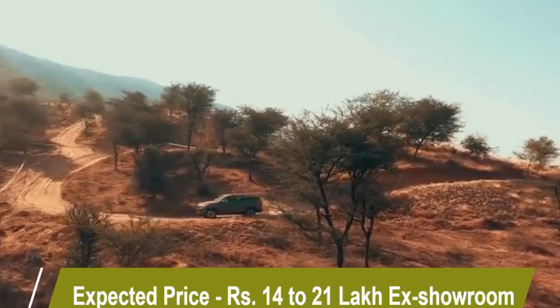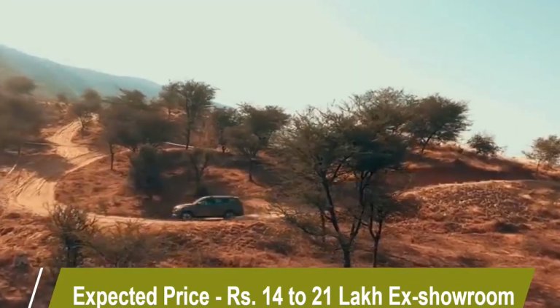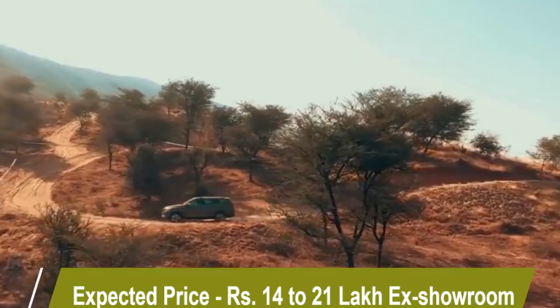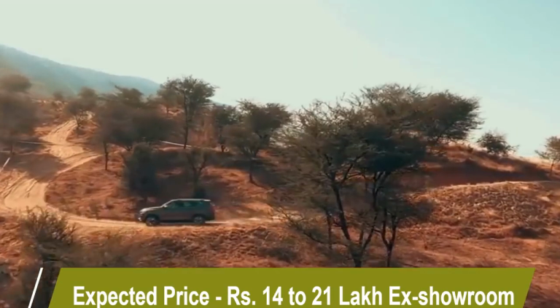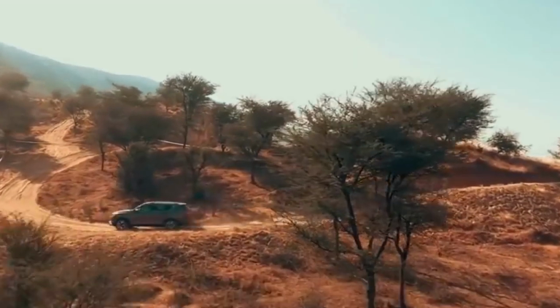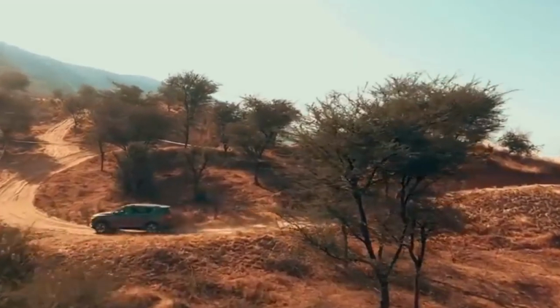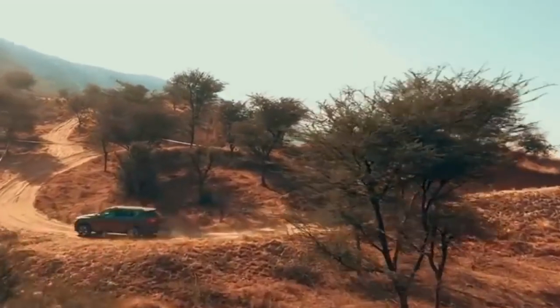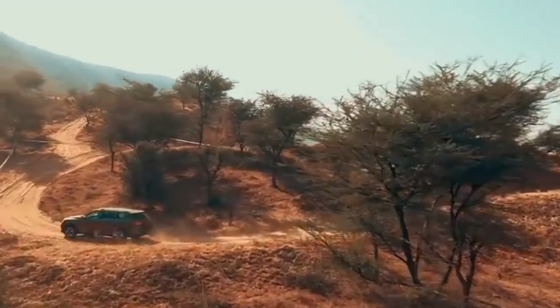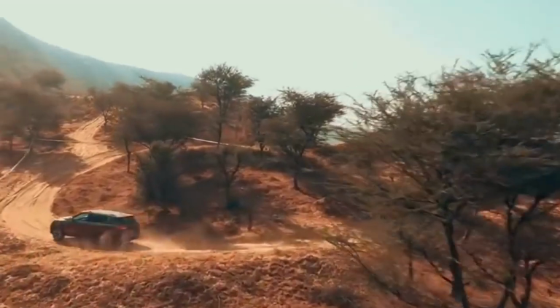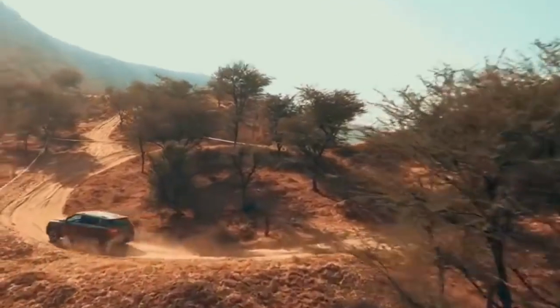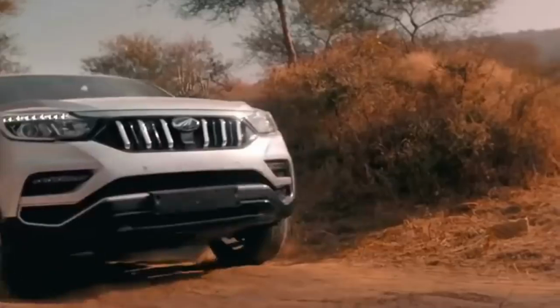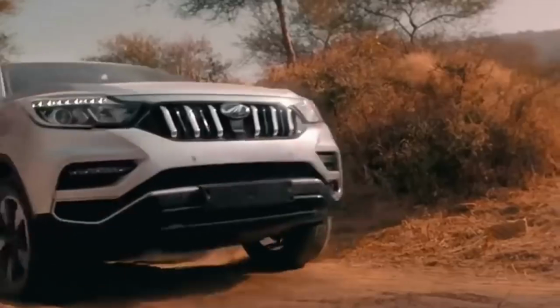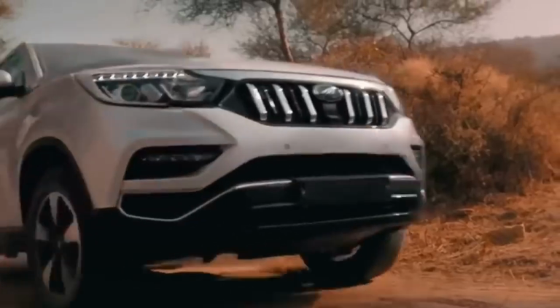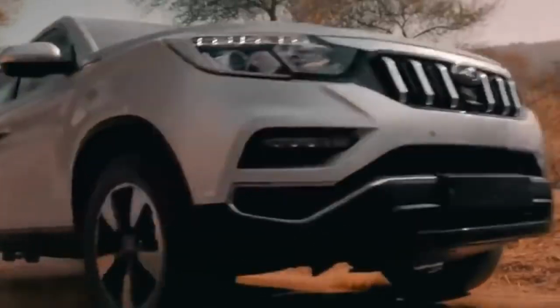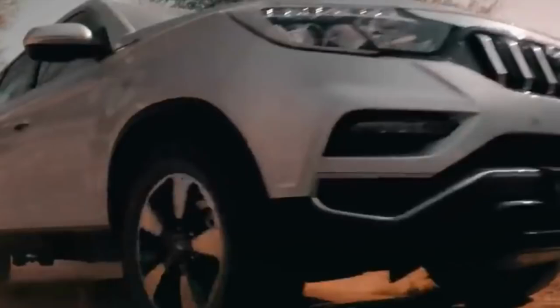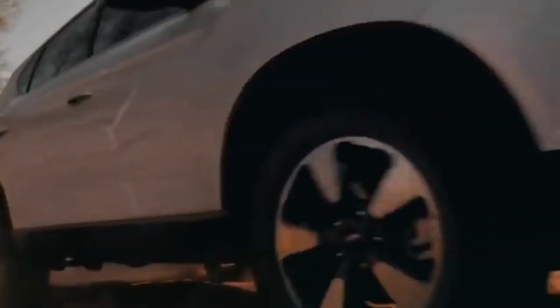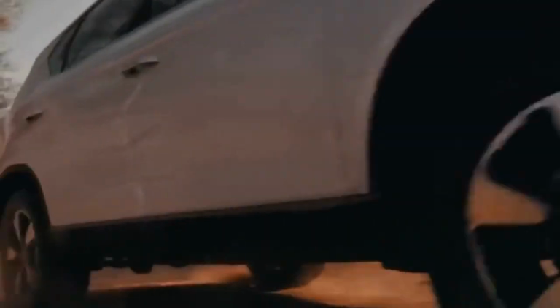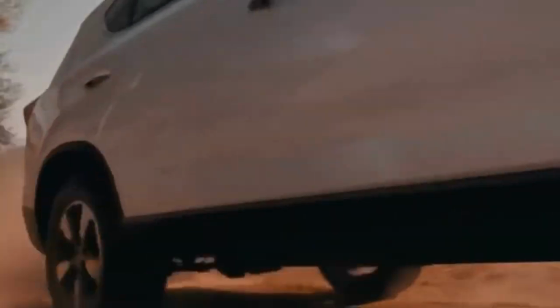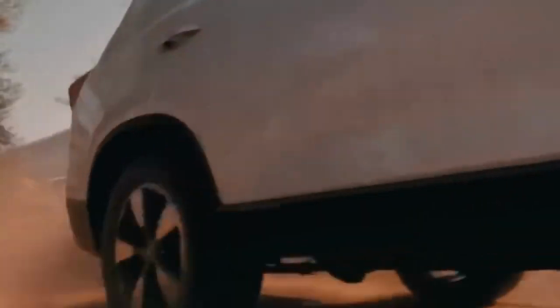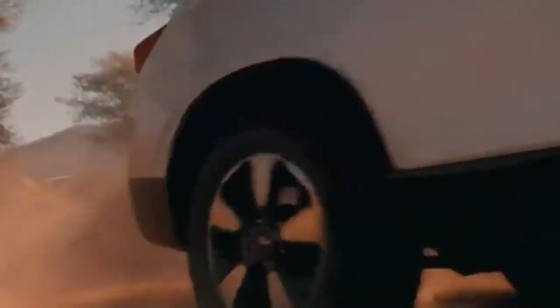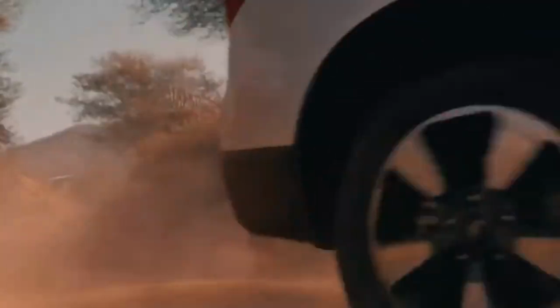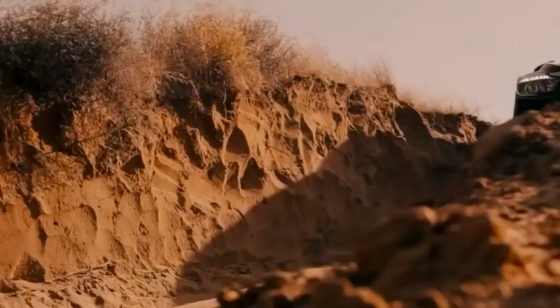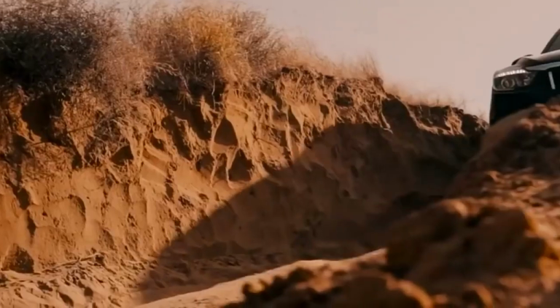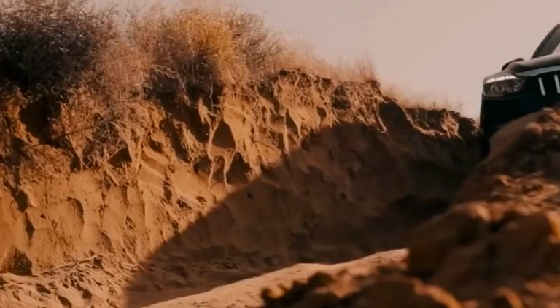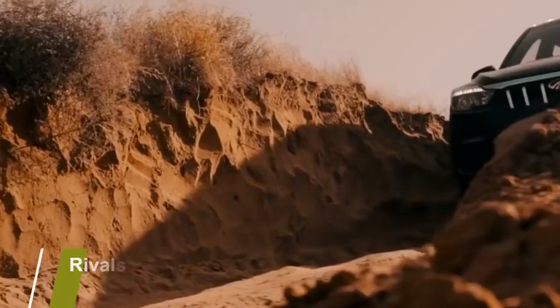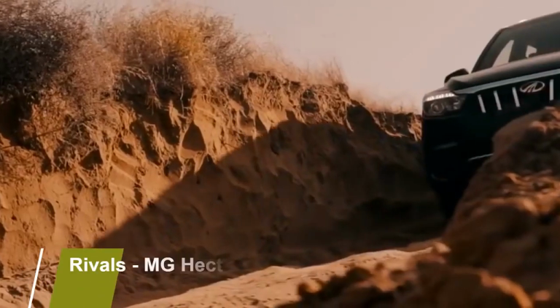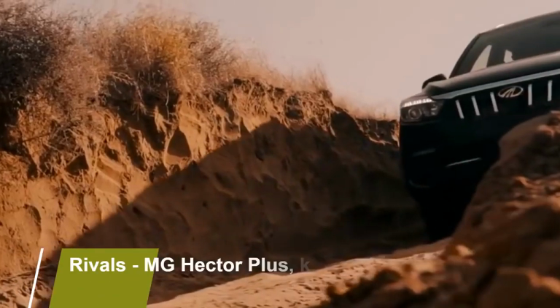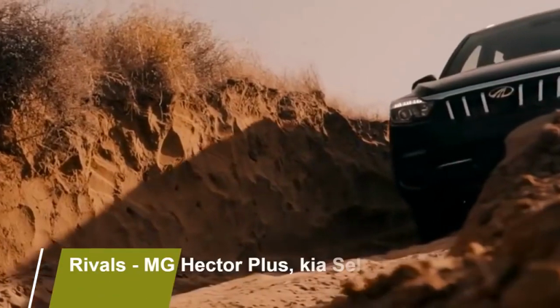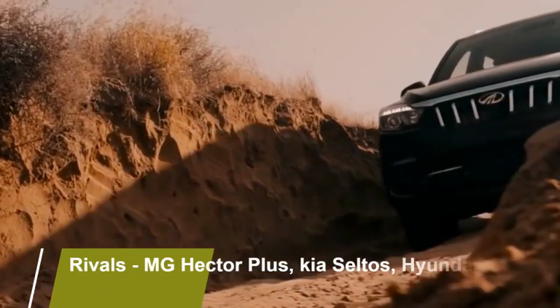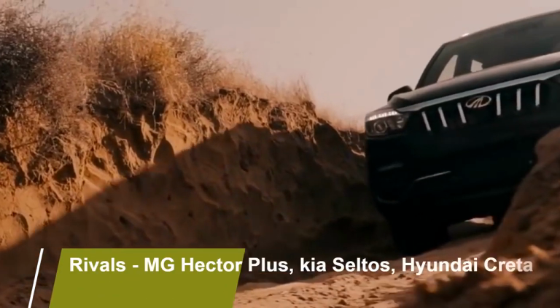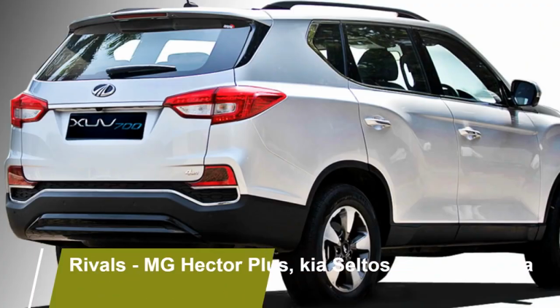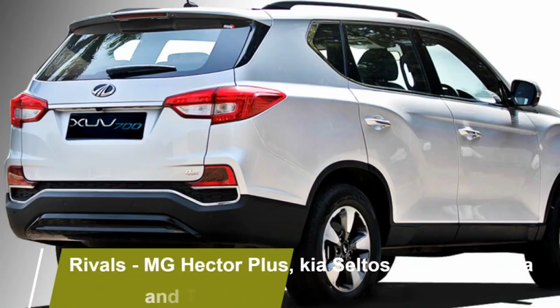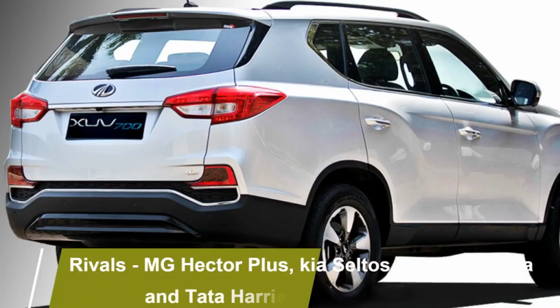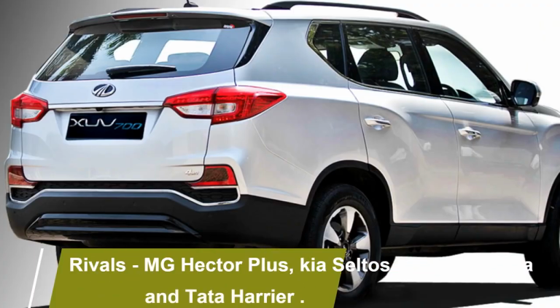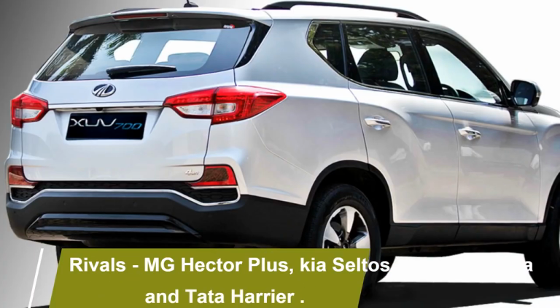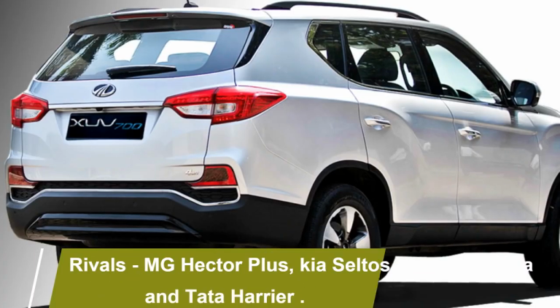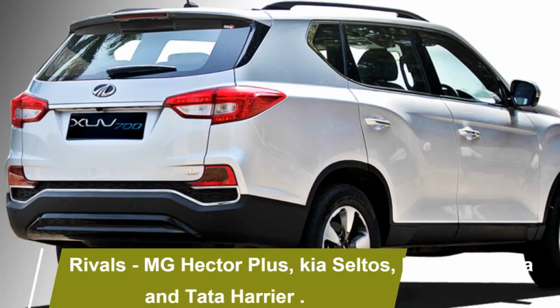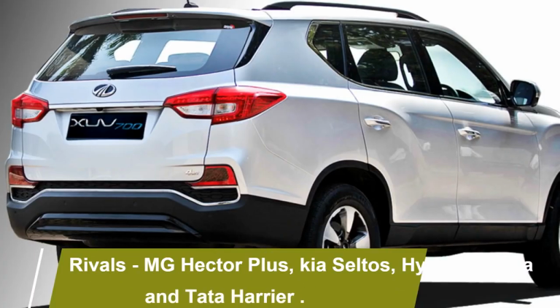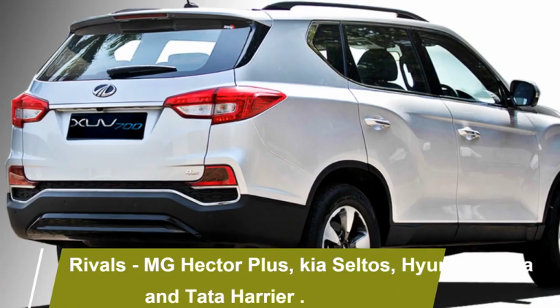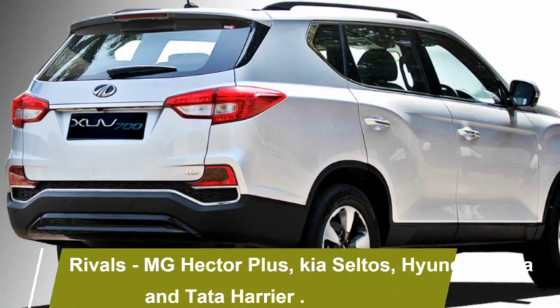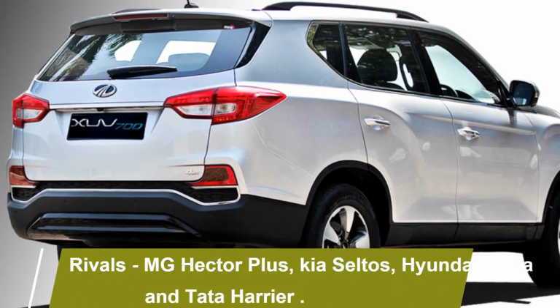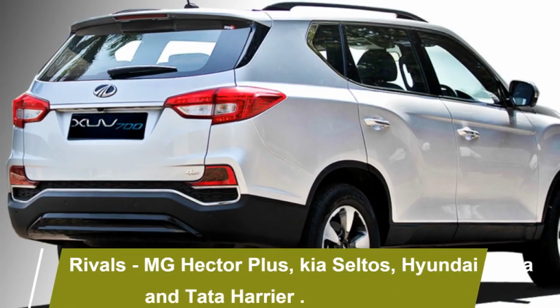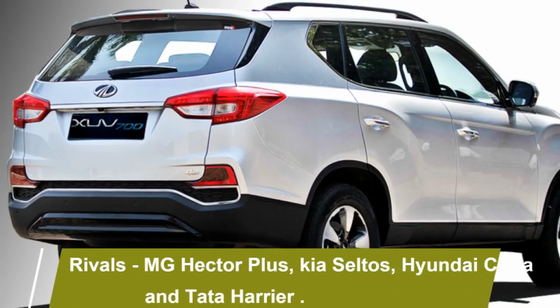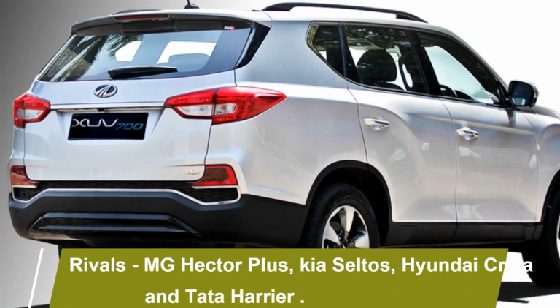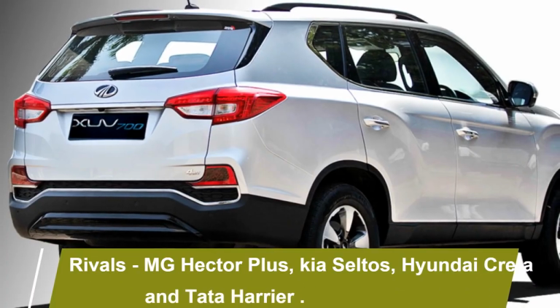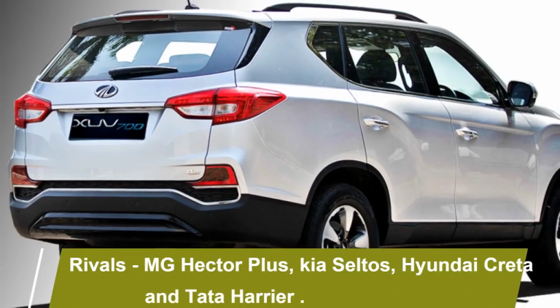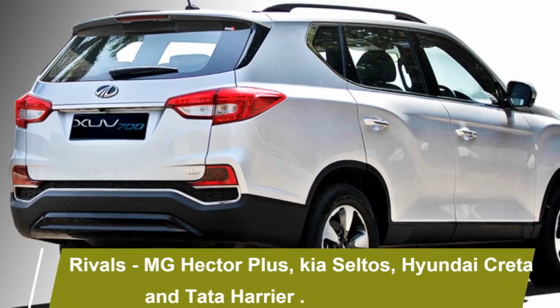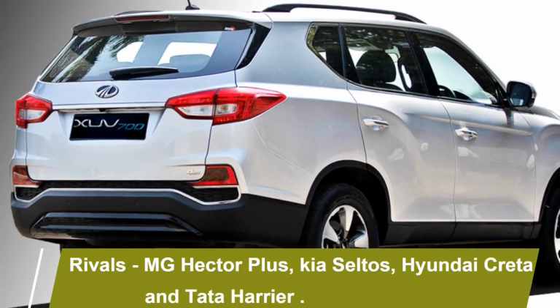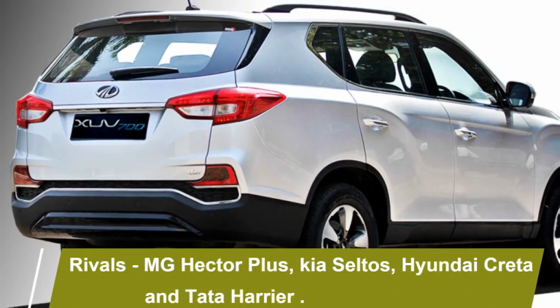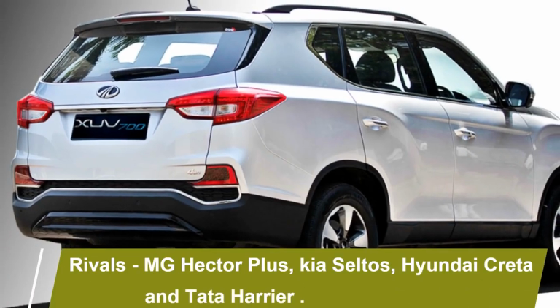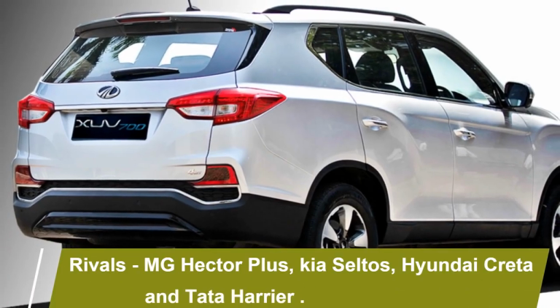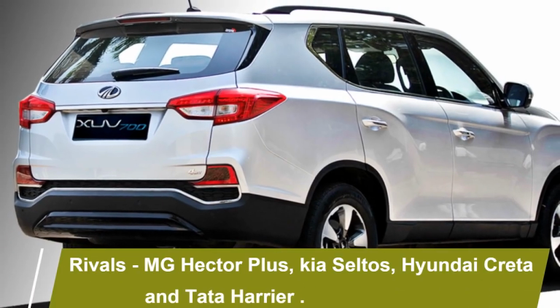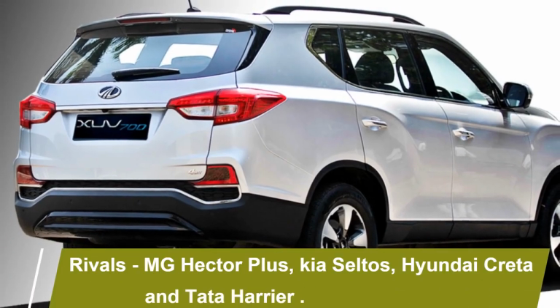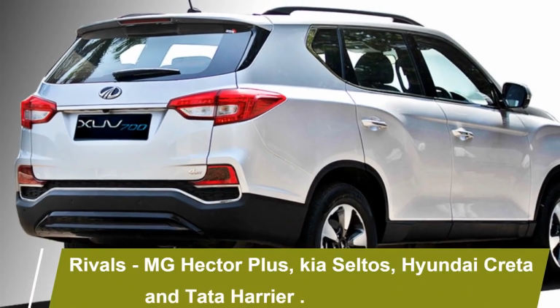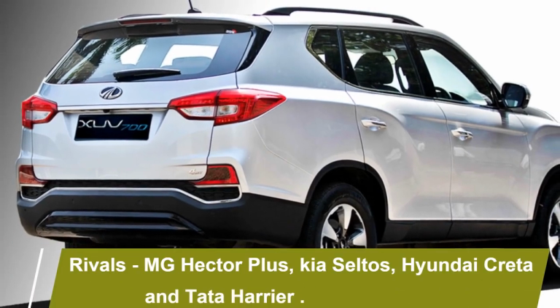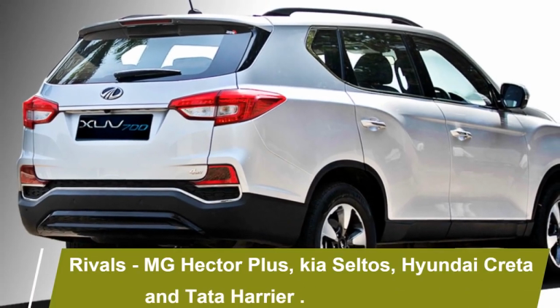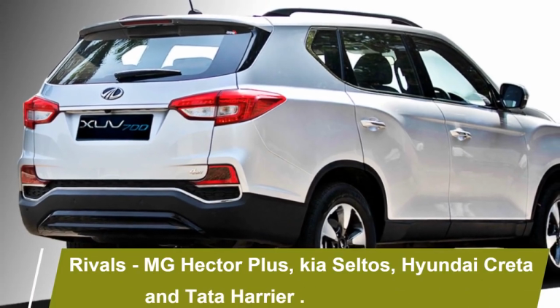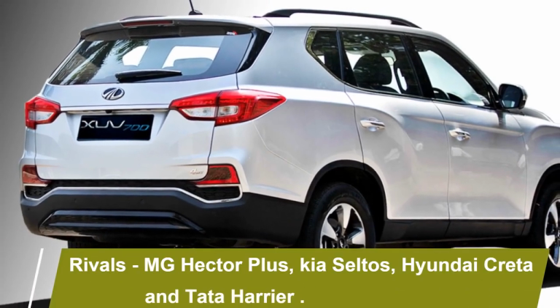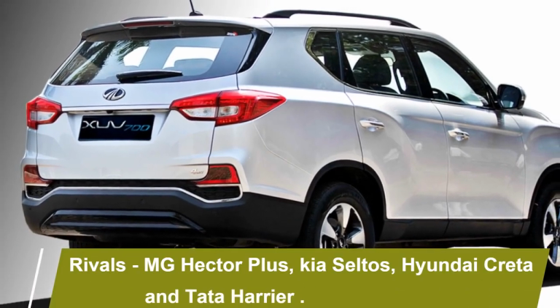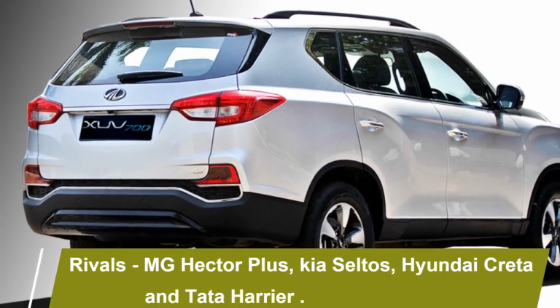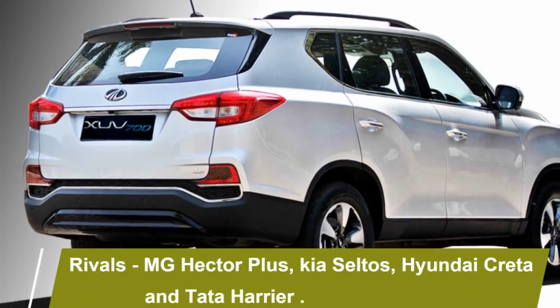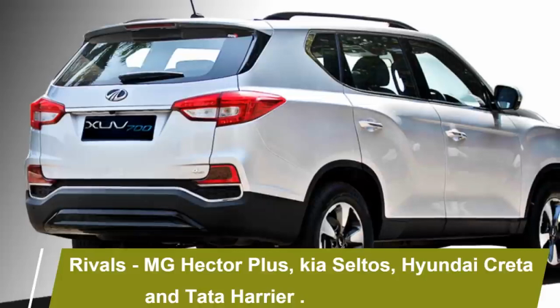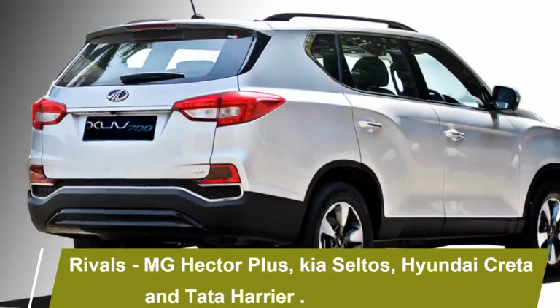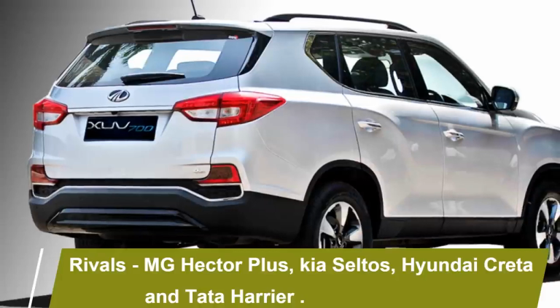After launch, the XUV 700 will be the rival of MG Hector Plus, Kia Seltos, Hyundai Creta, and Tata Harrier.